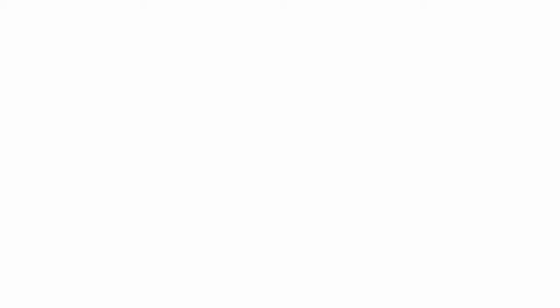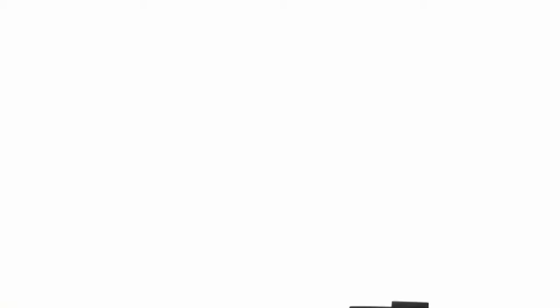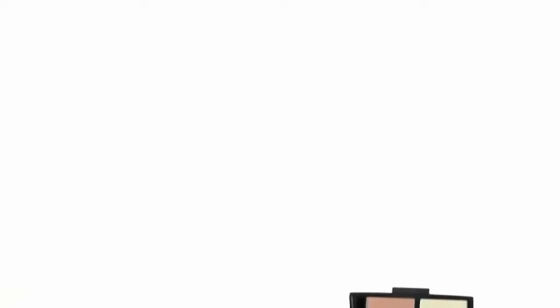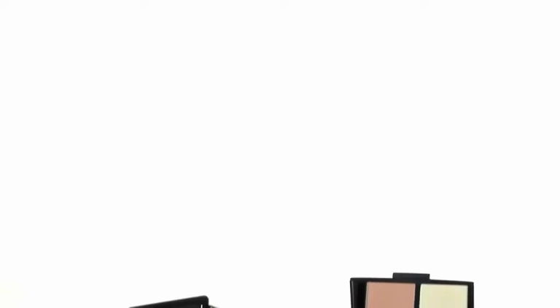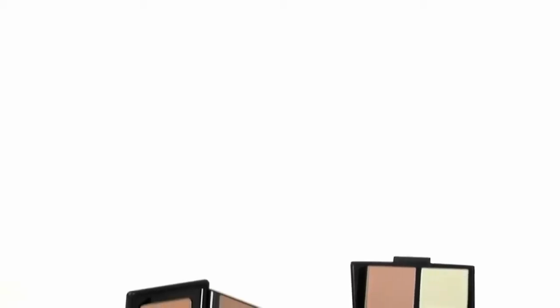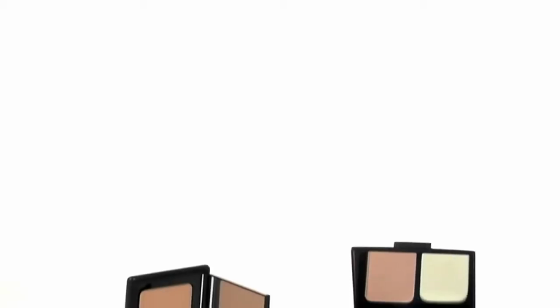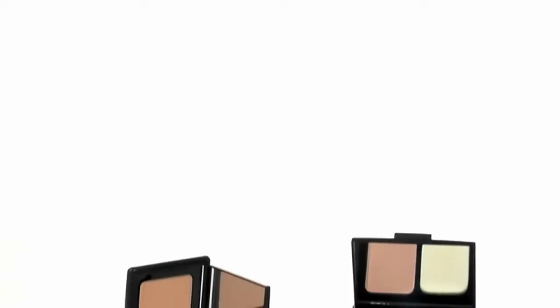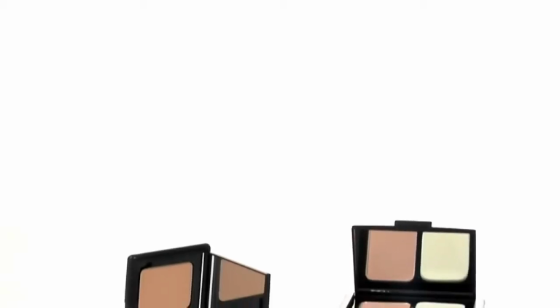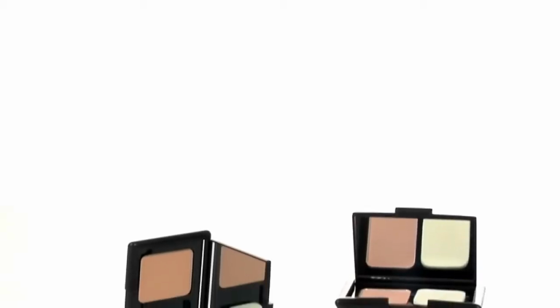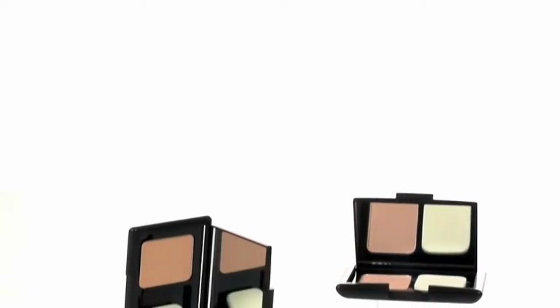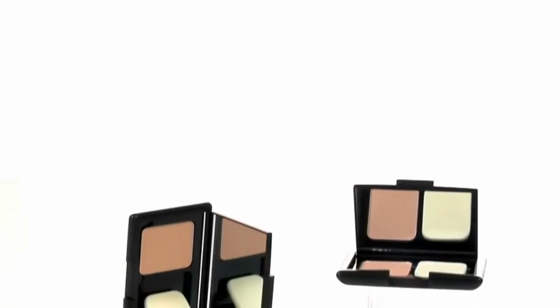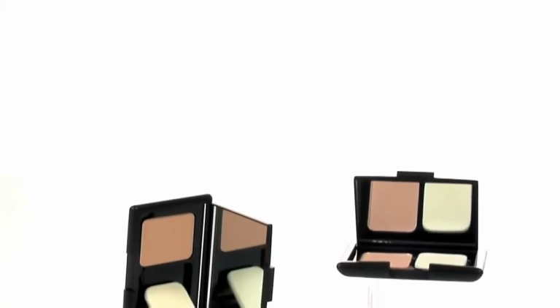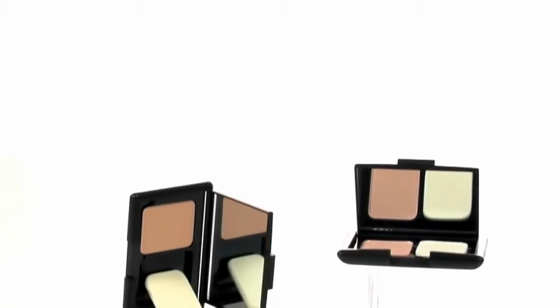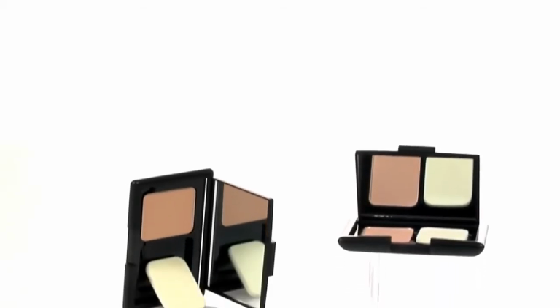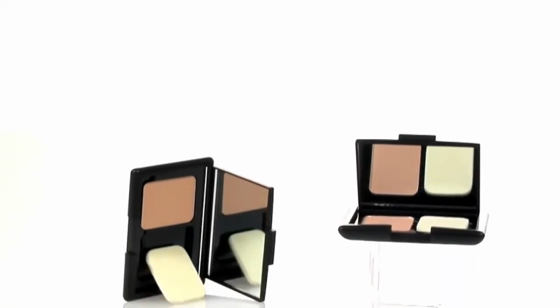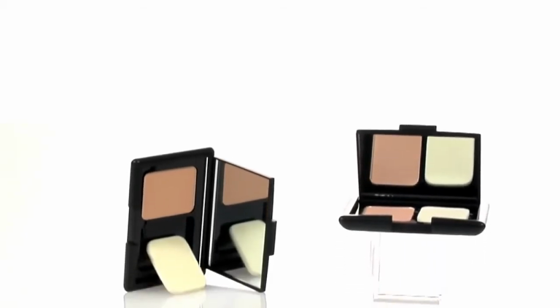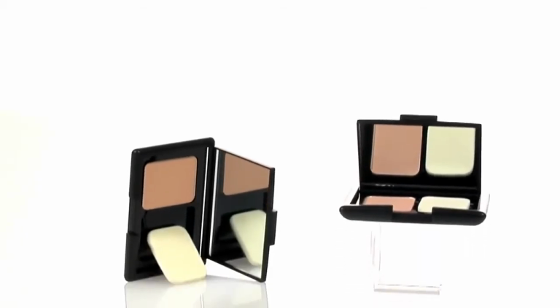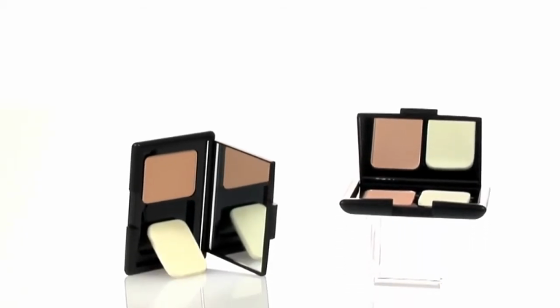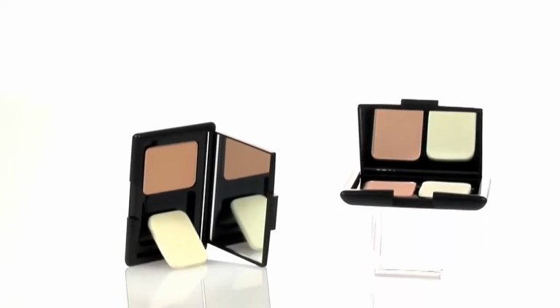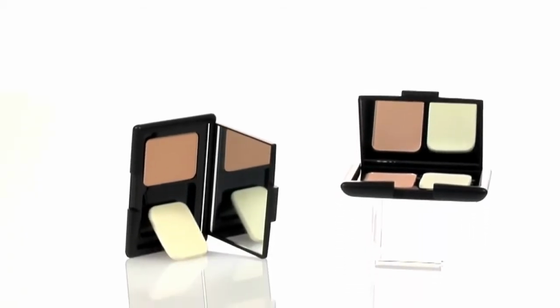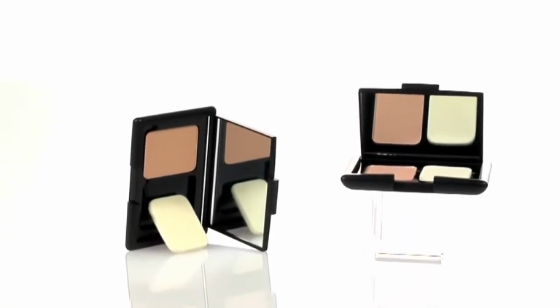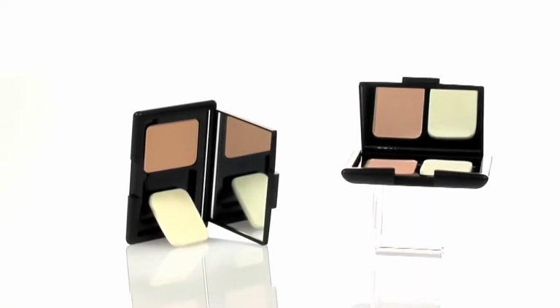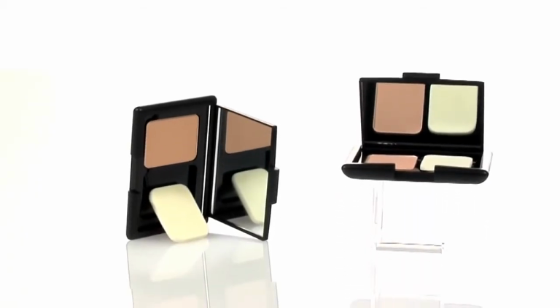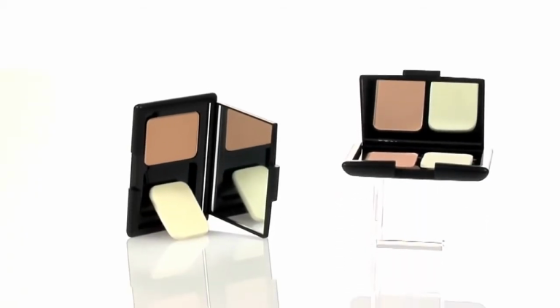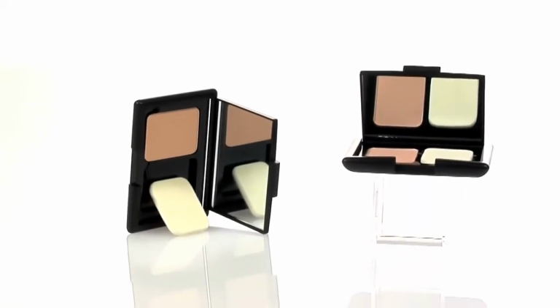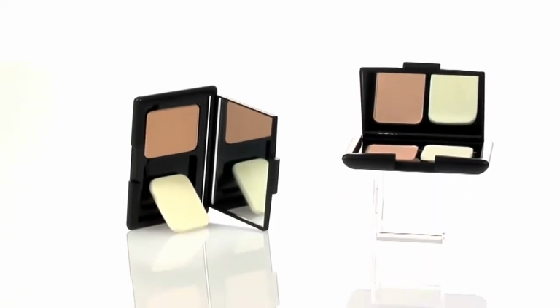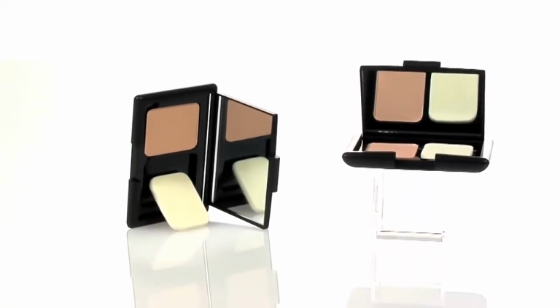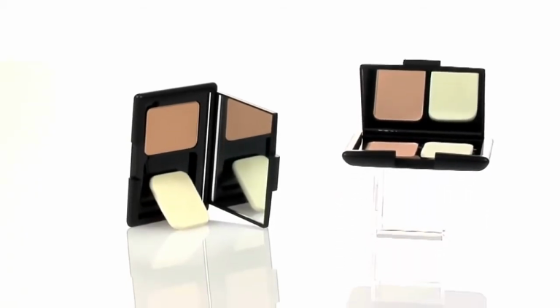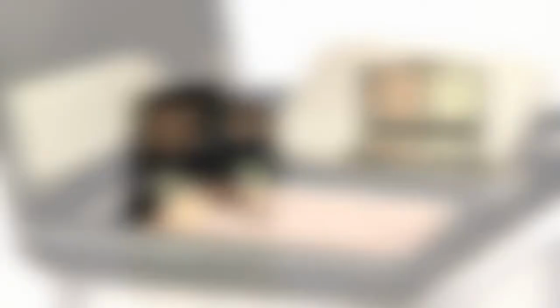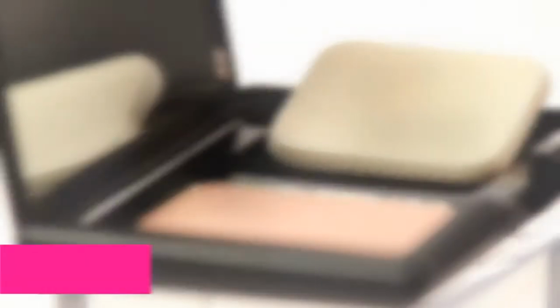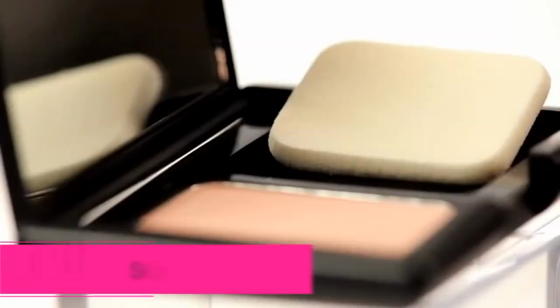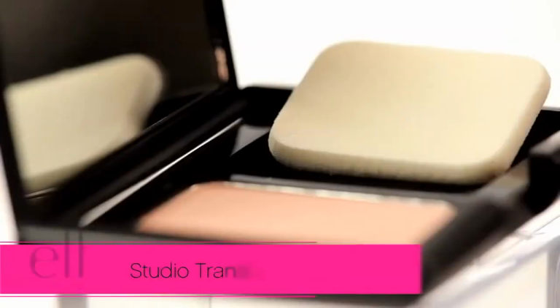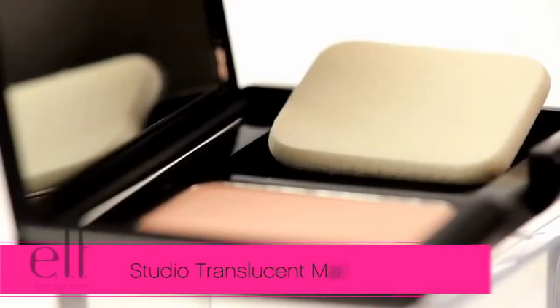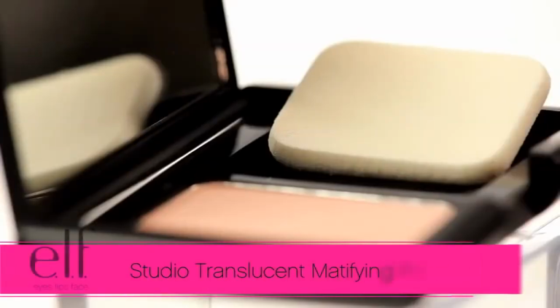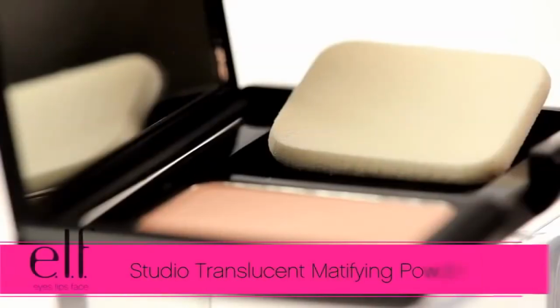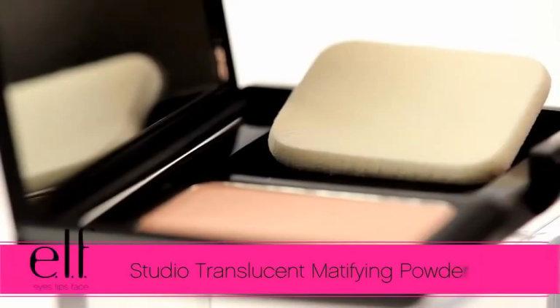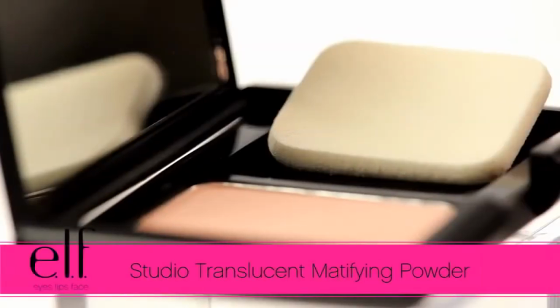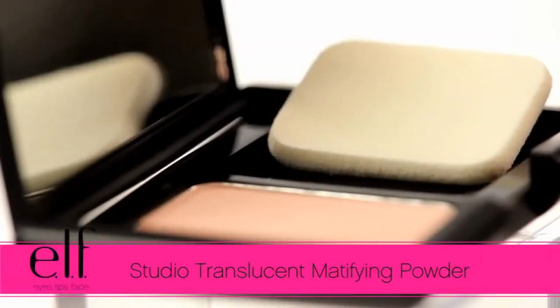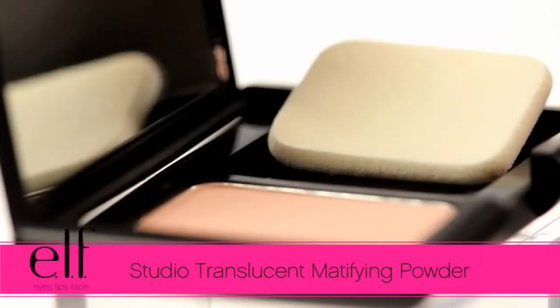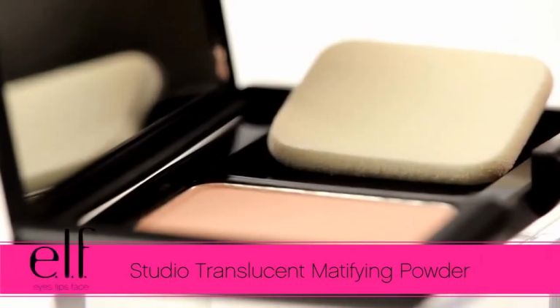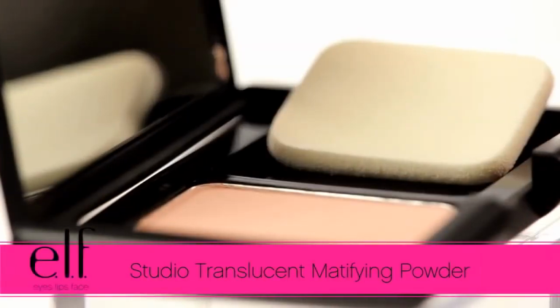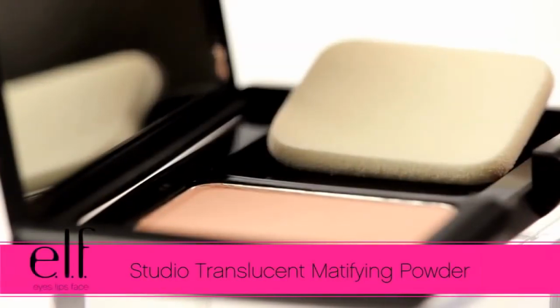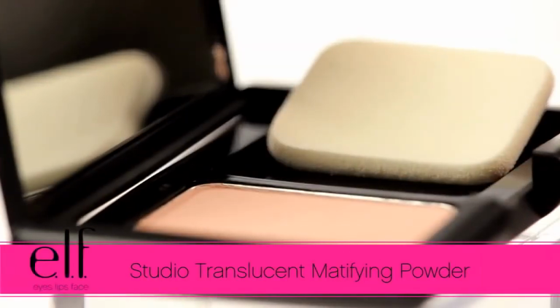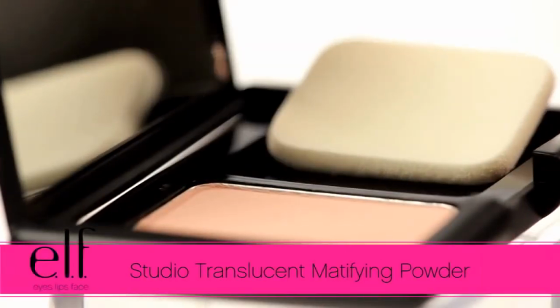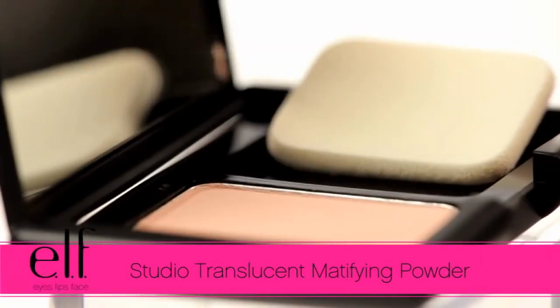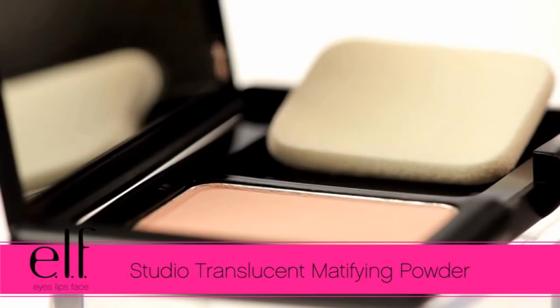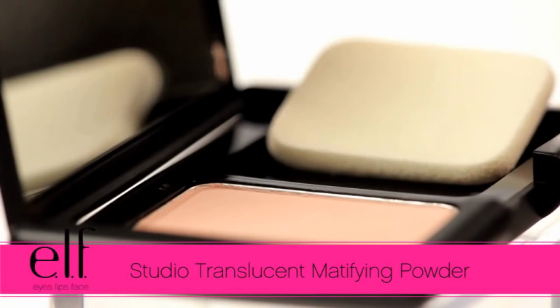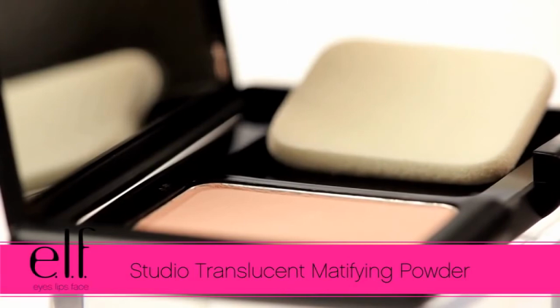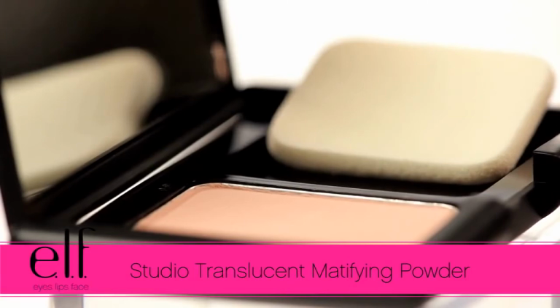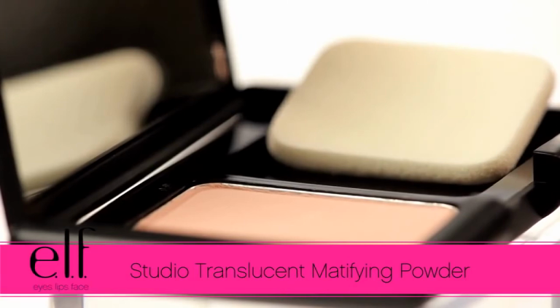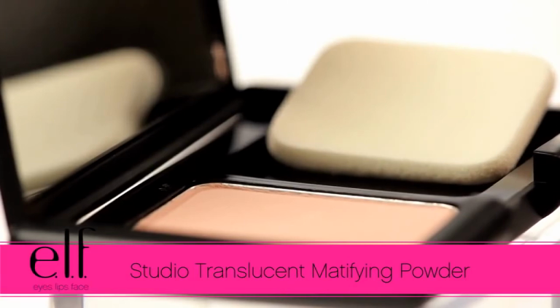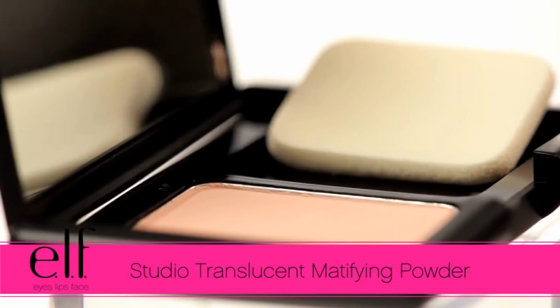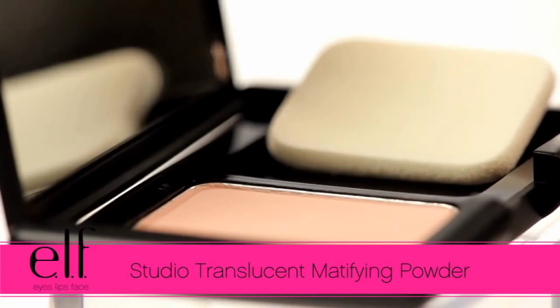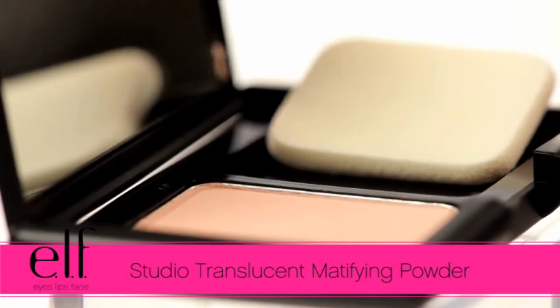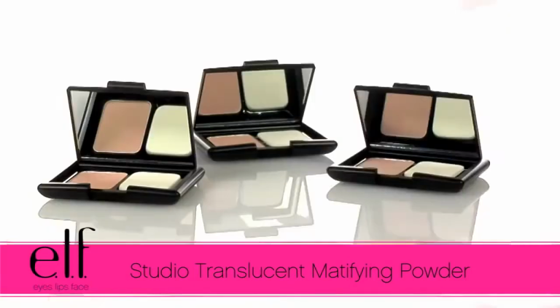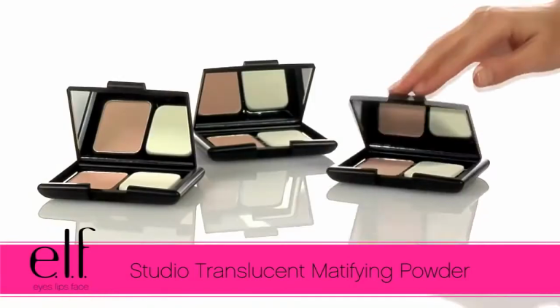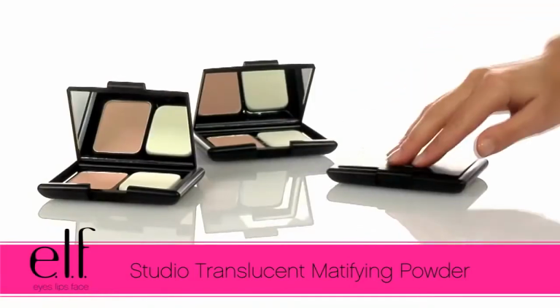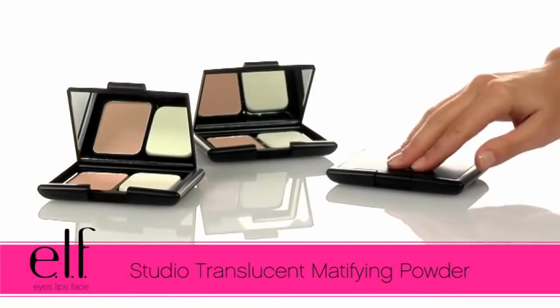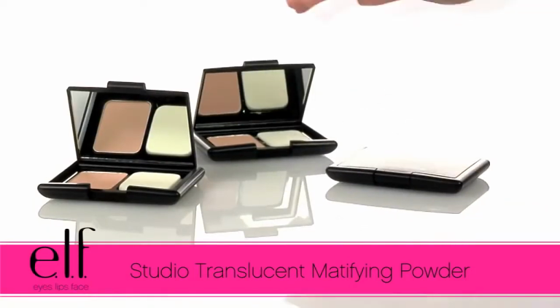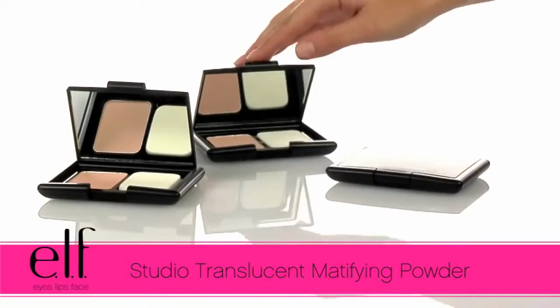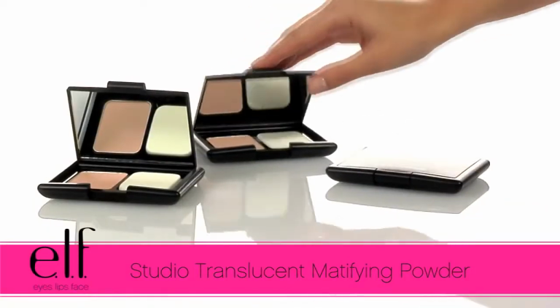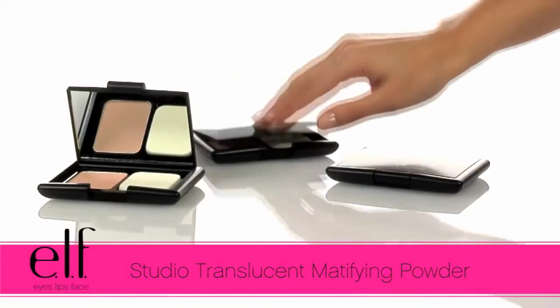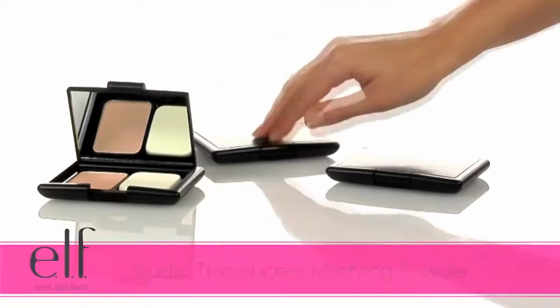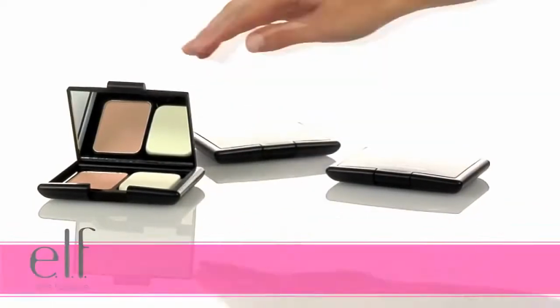Hey guys, Achelle here for e.l.f. Cosmetics. Let's check out the e.l.f. Studio Translucent Mattifying Powder.